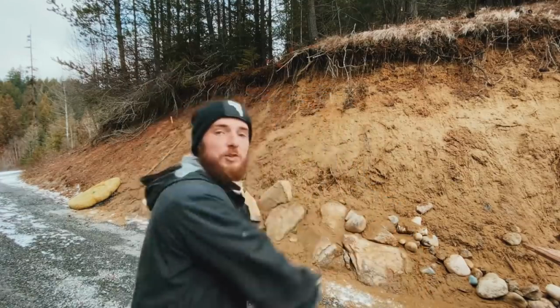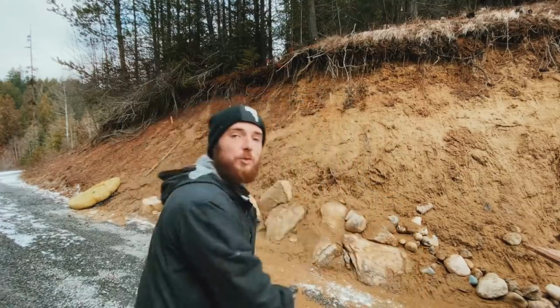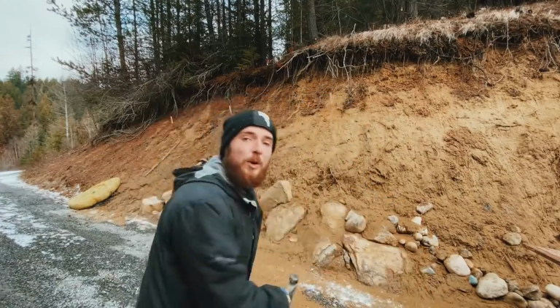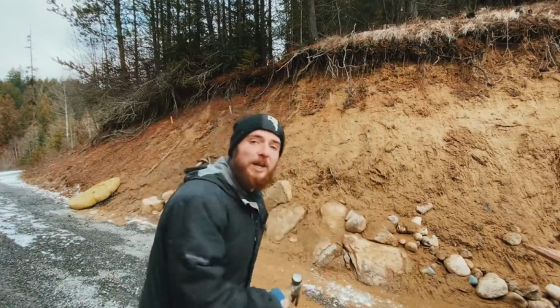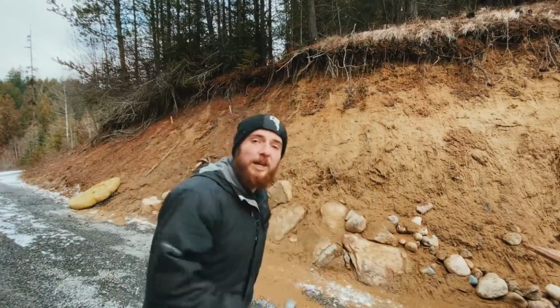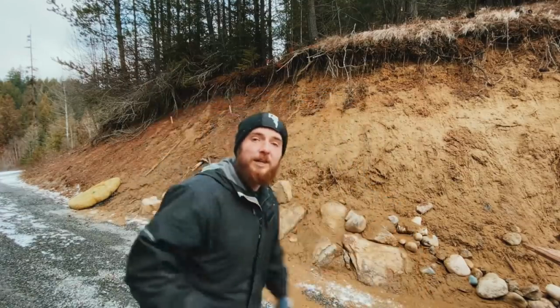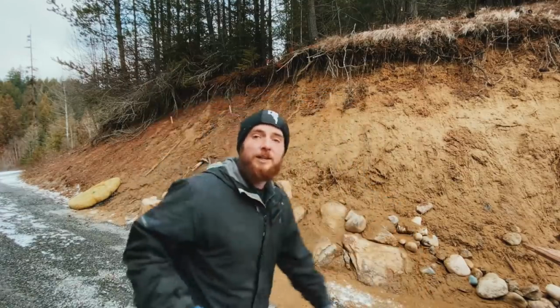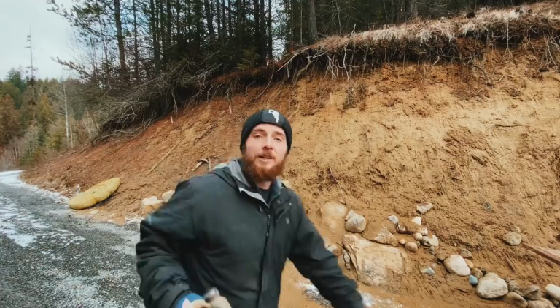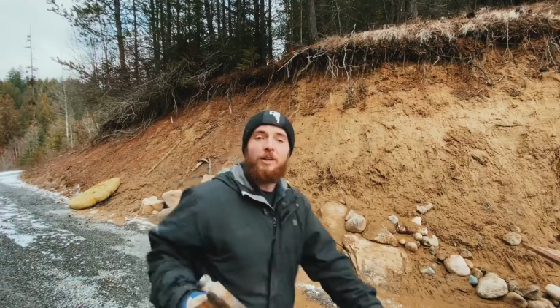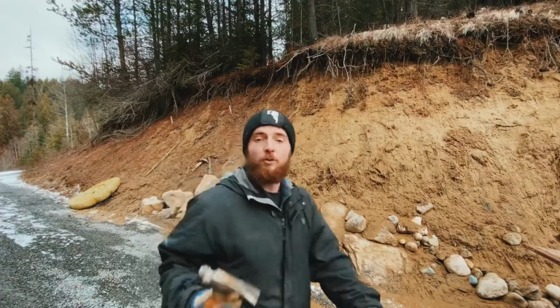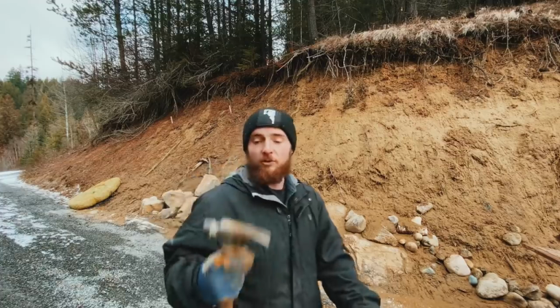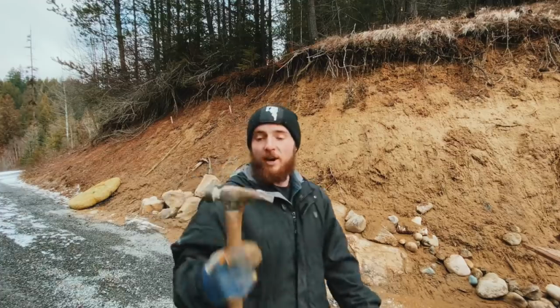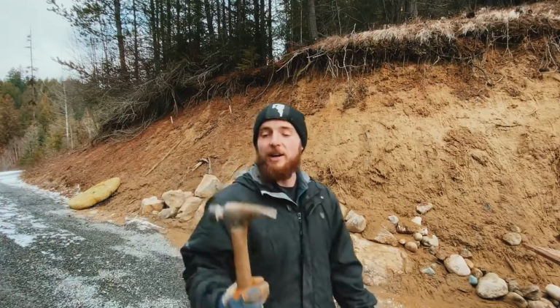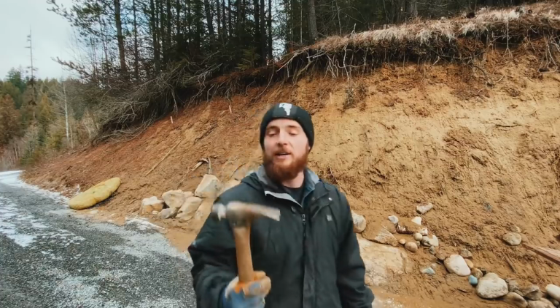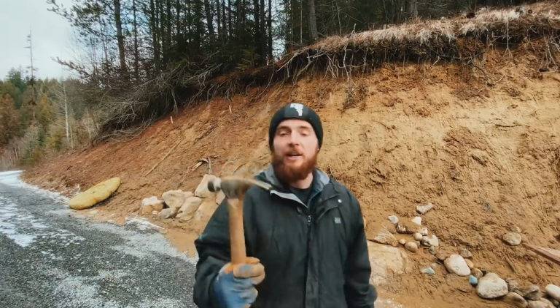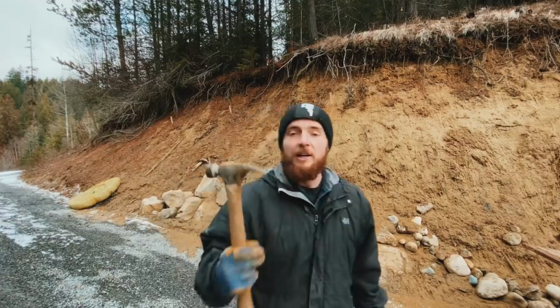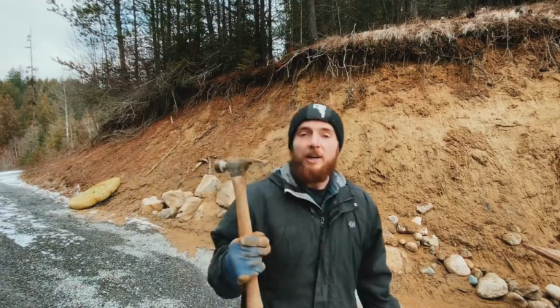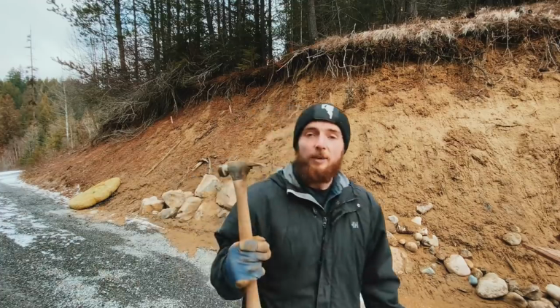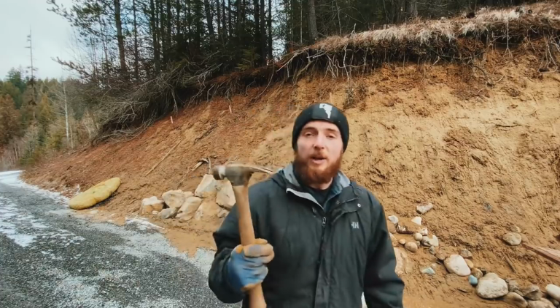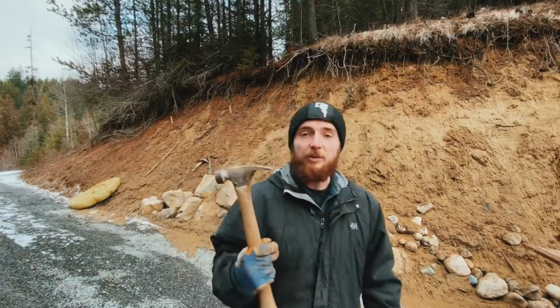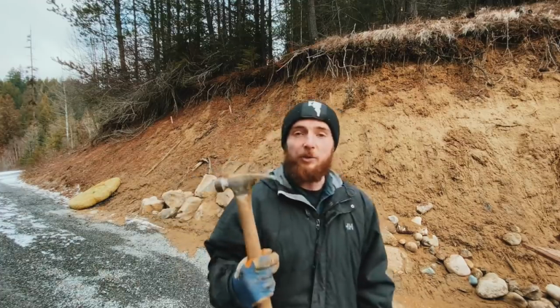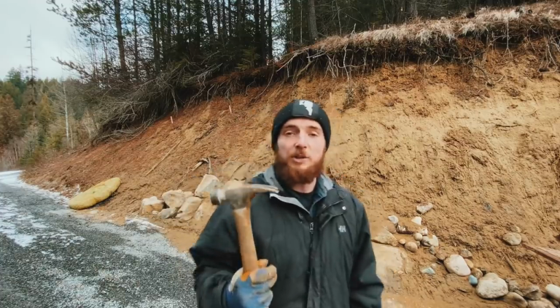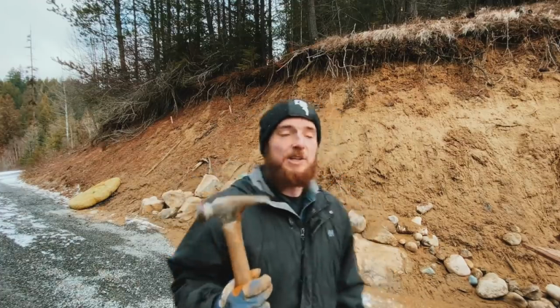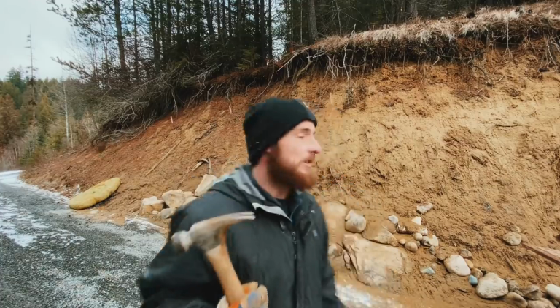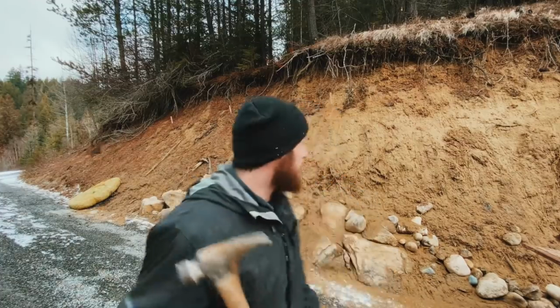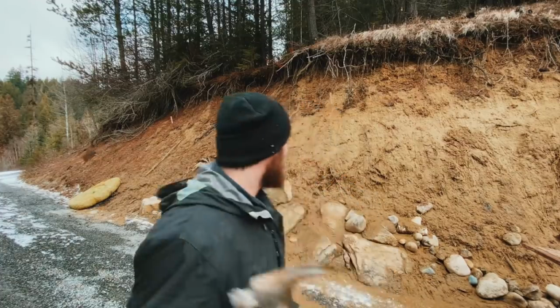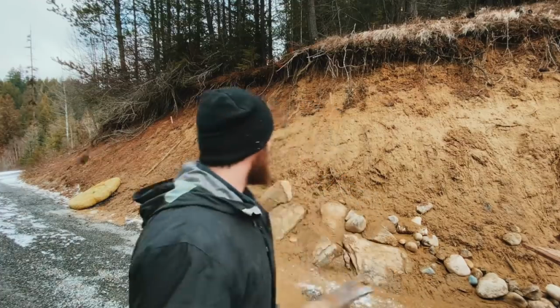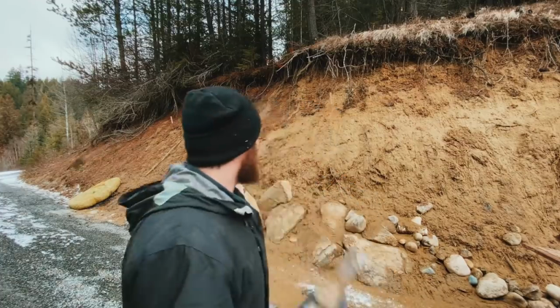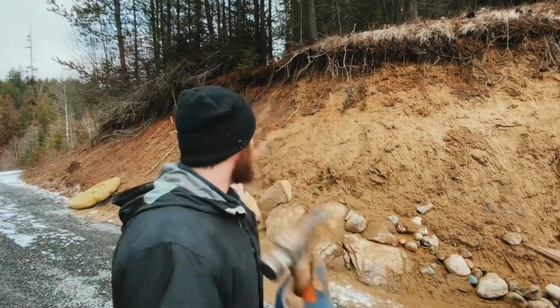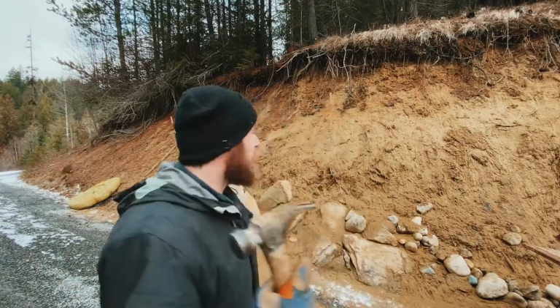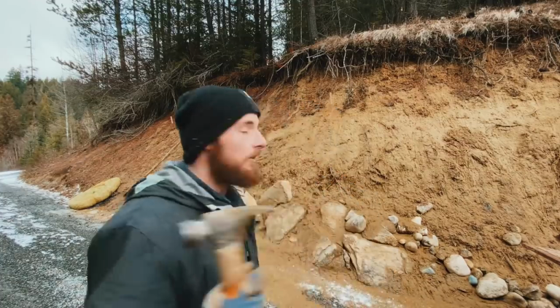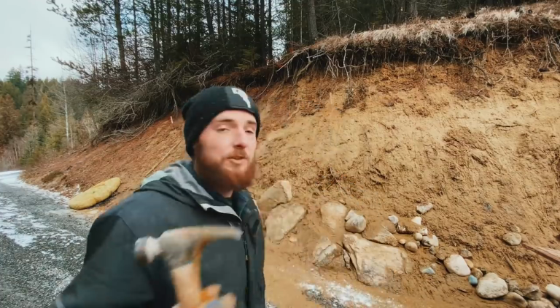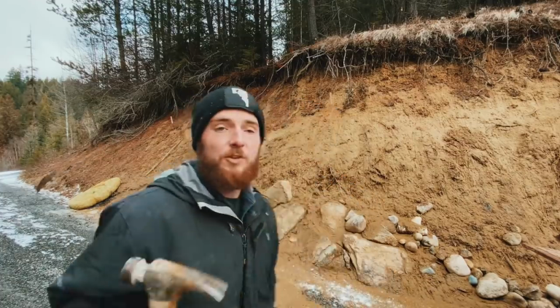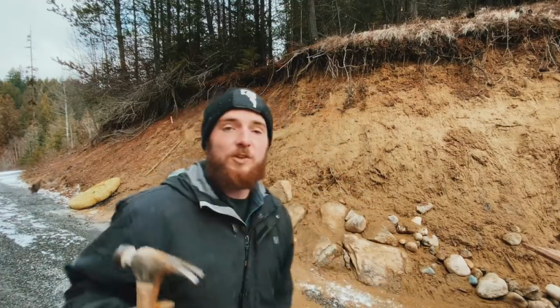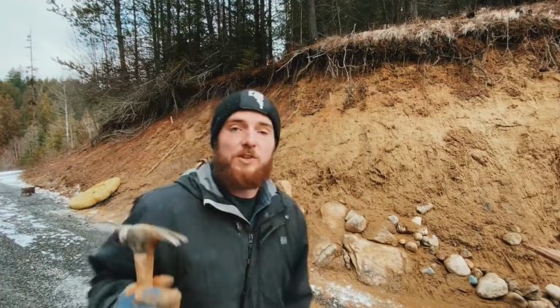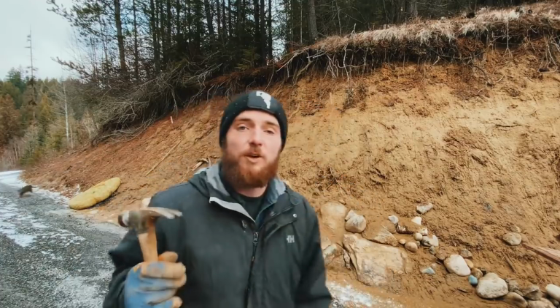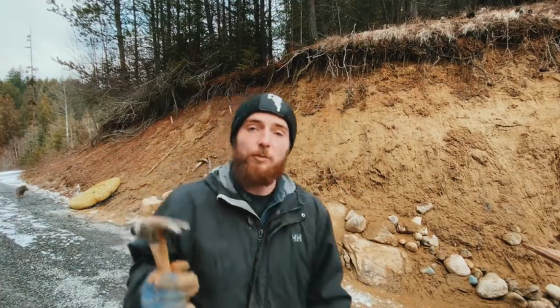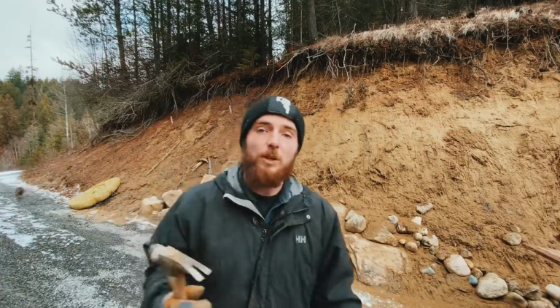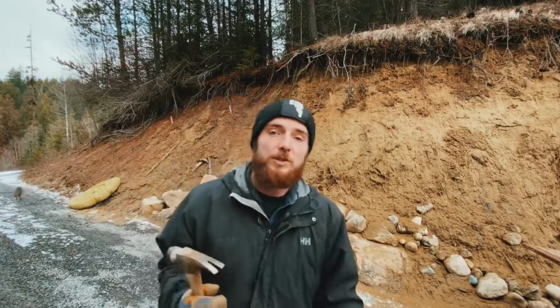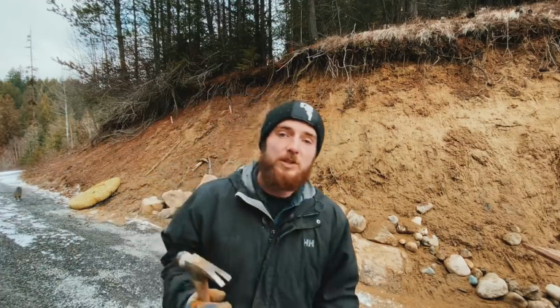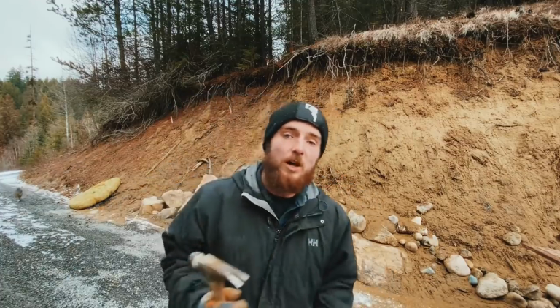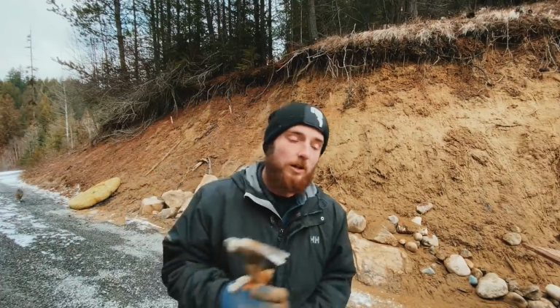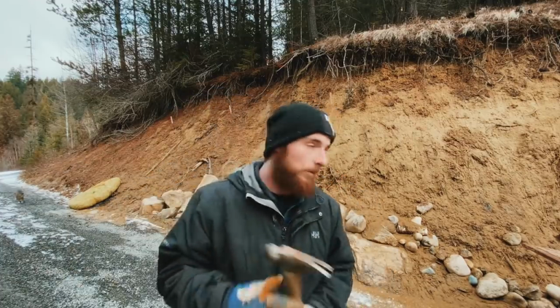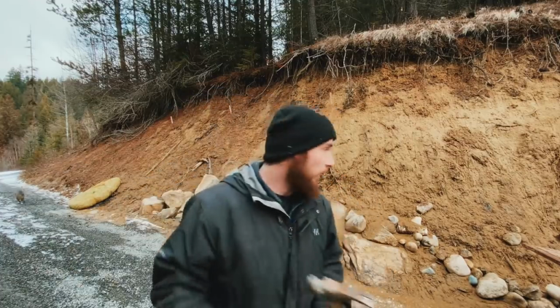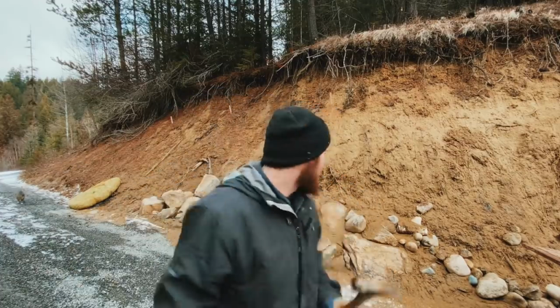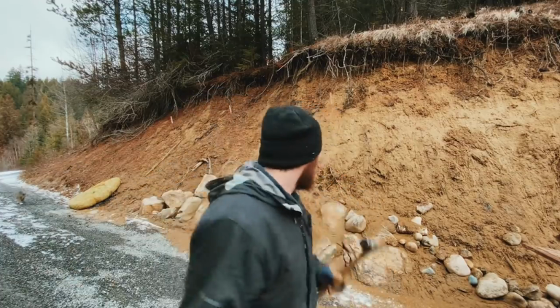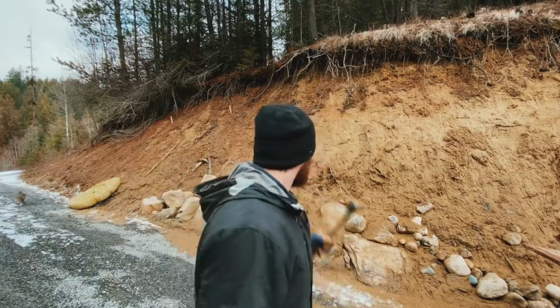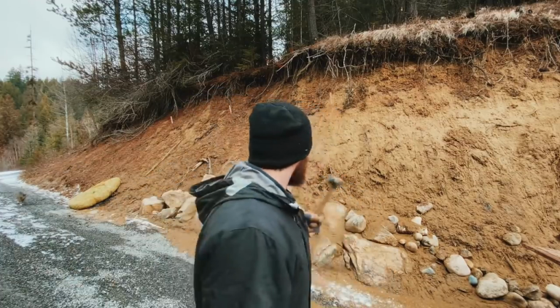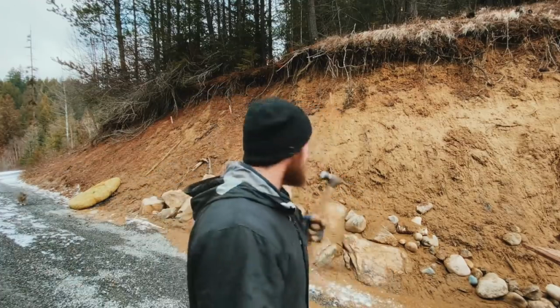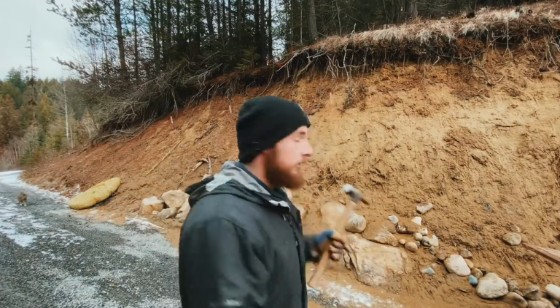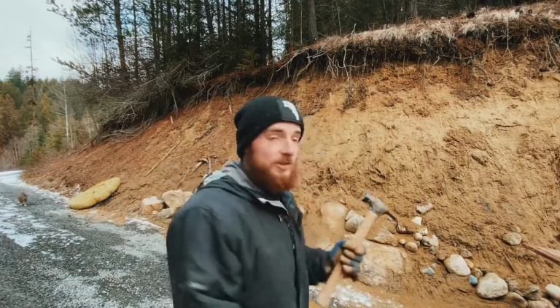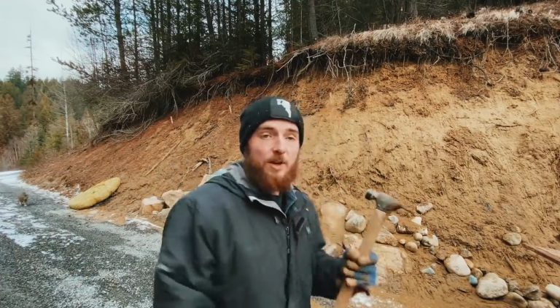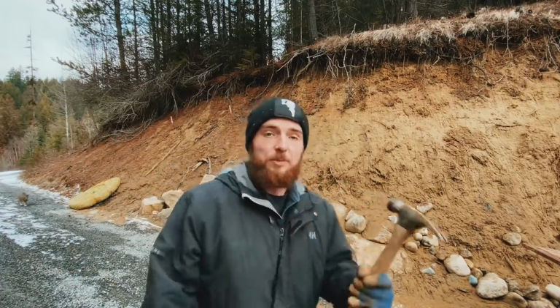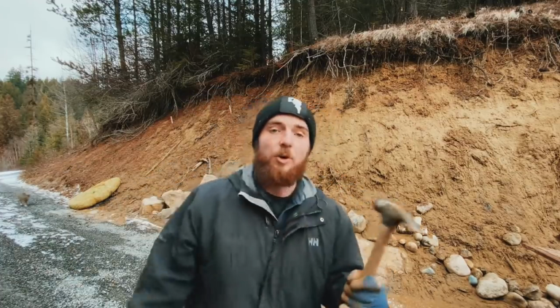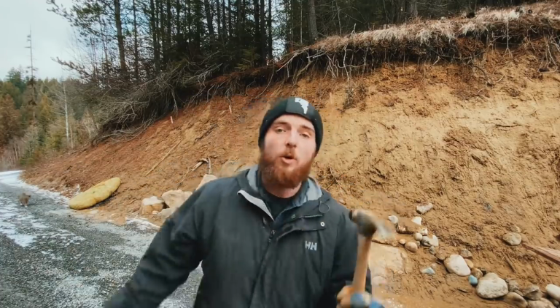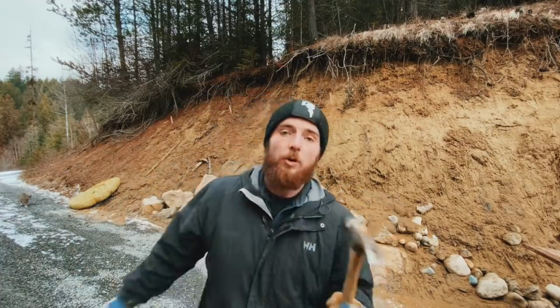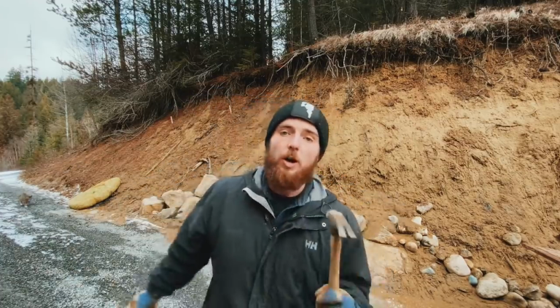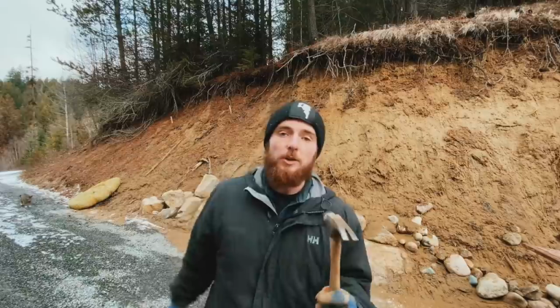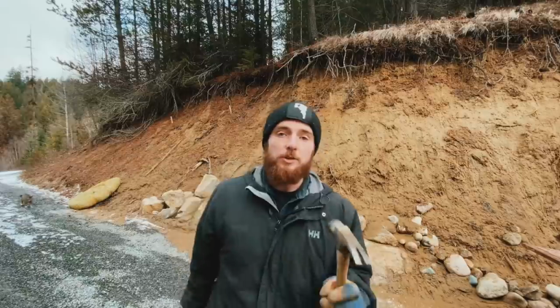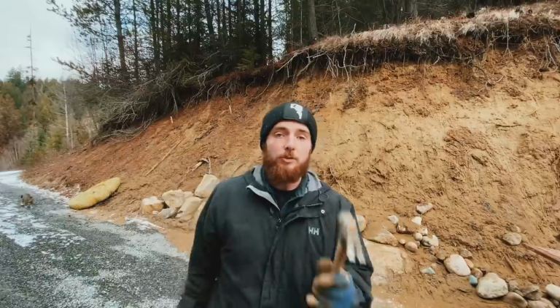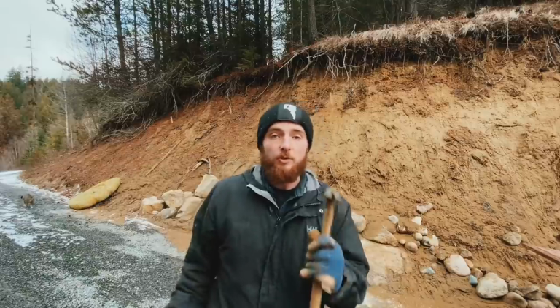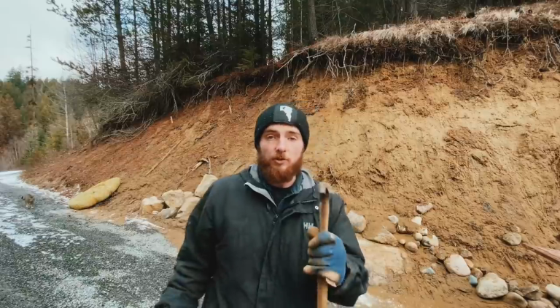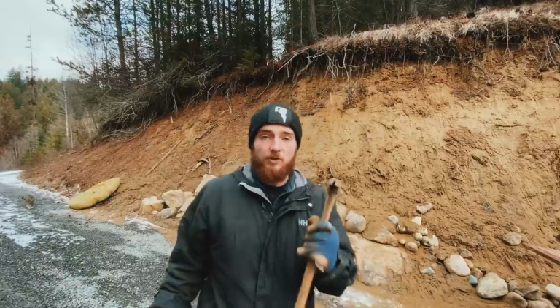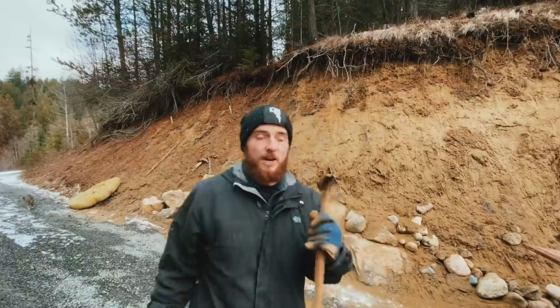I can swing the wattle into the hillside and it makes for a decent grip. Obviously it's not really solid, but it's something to hold onto, so it's nice.